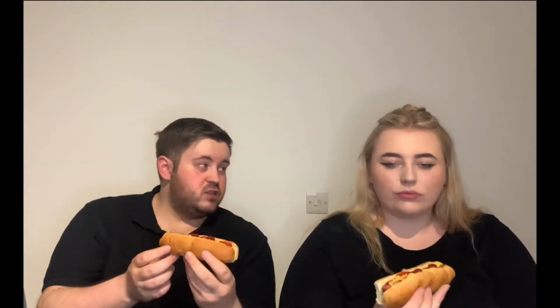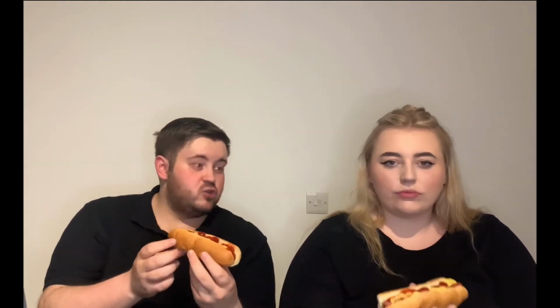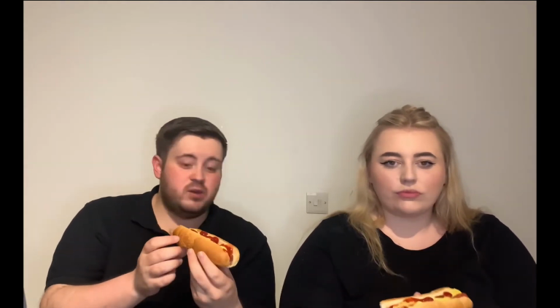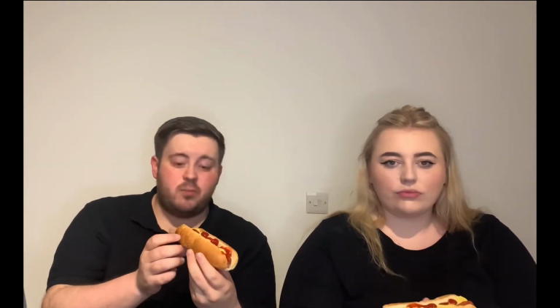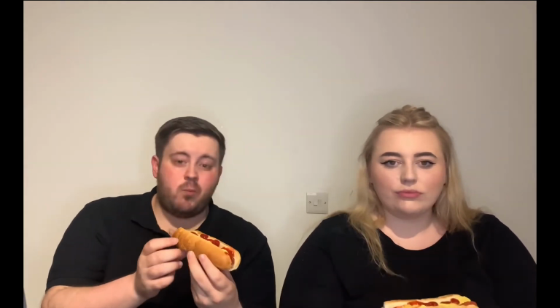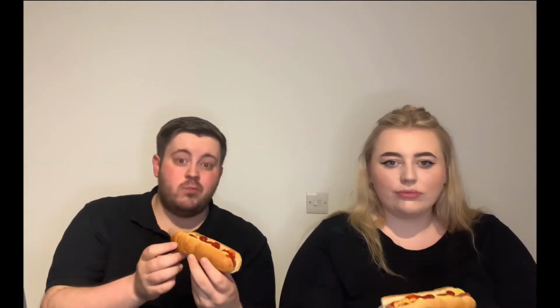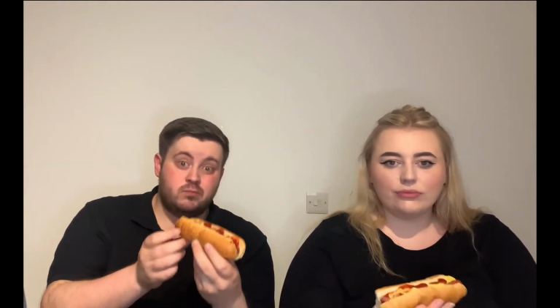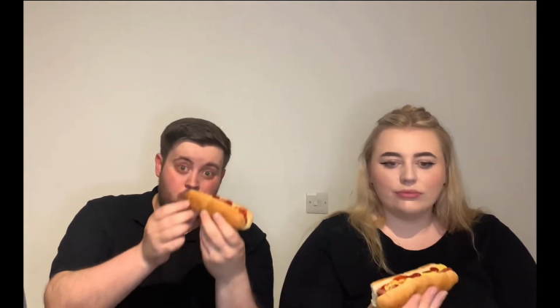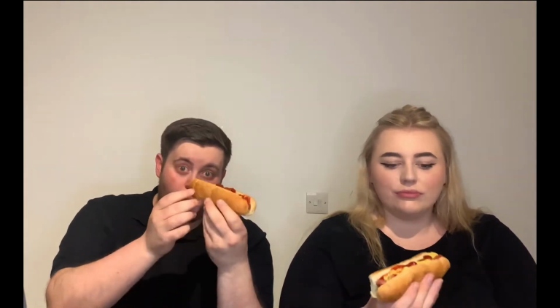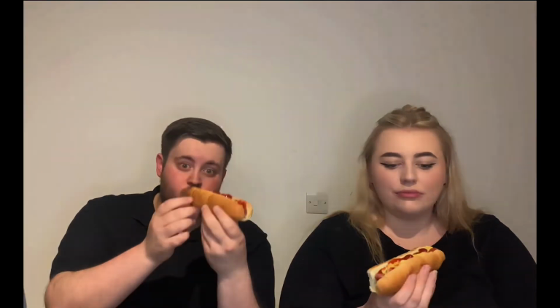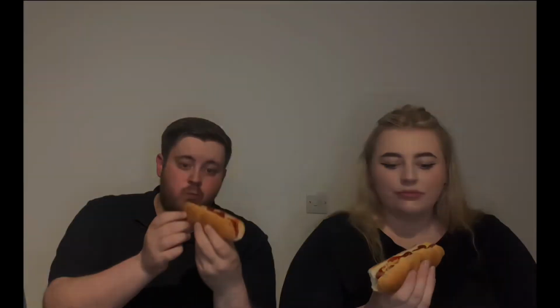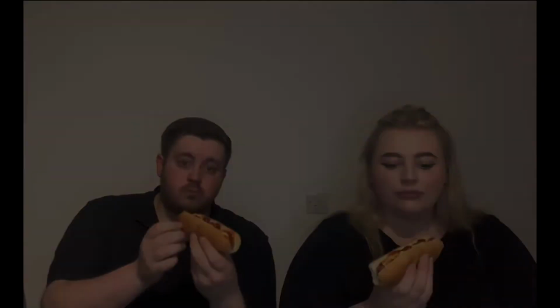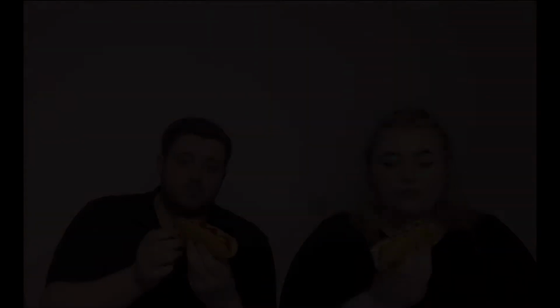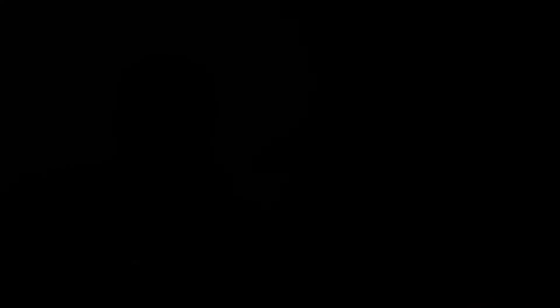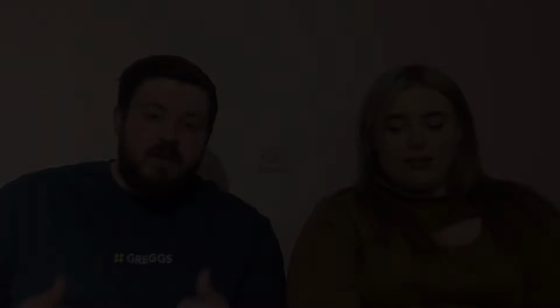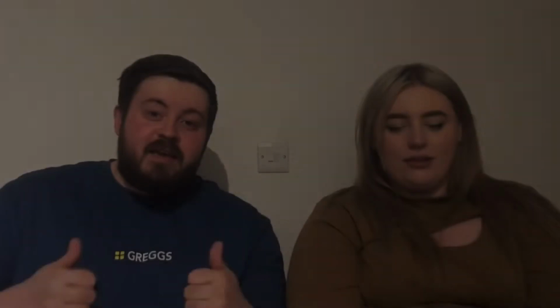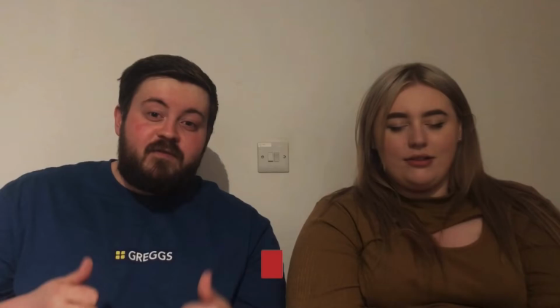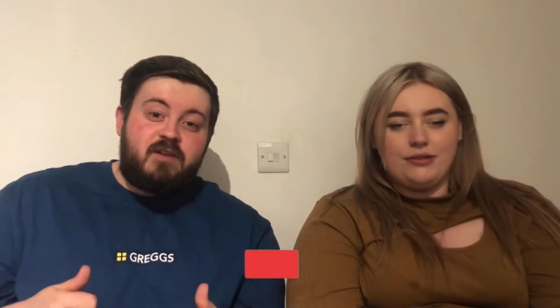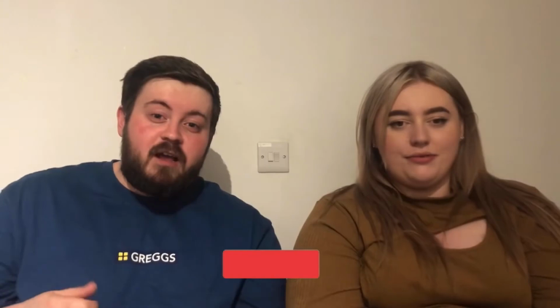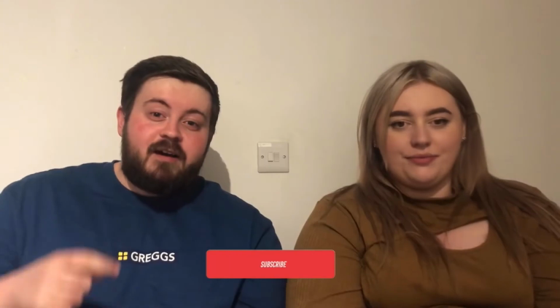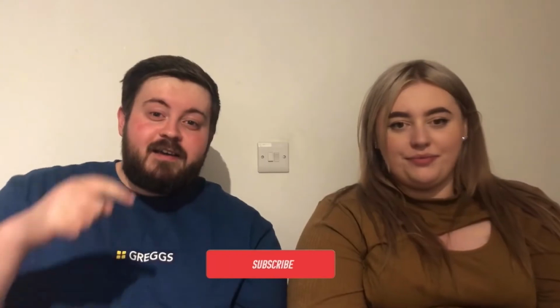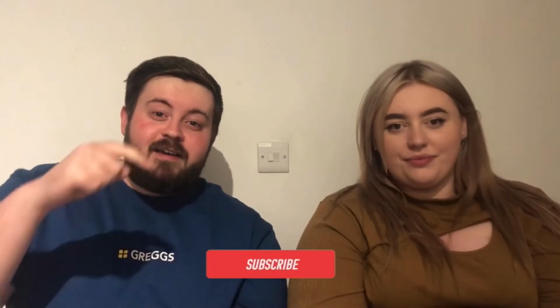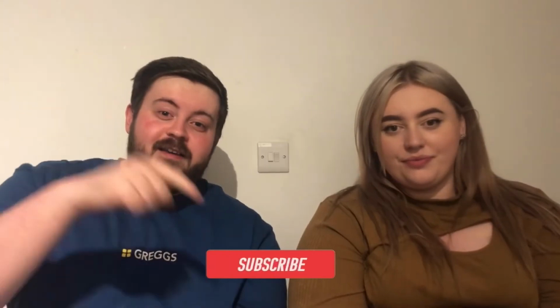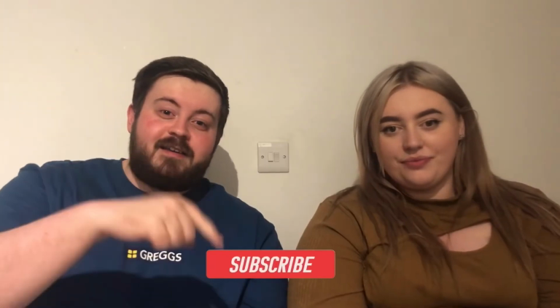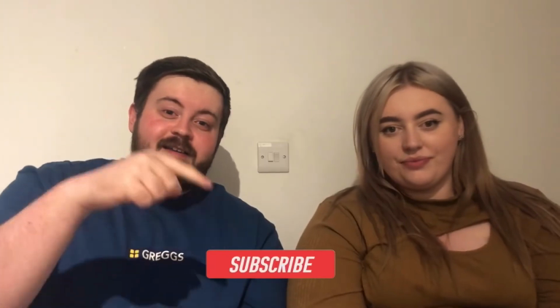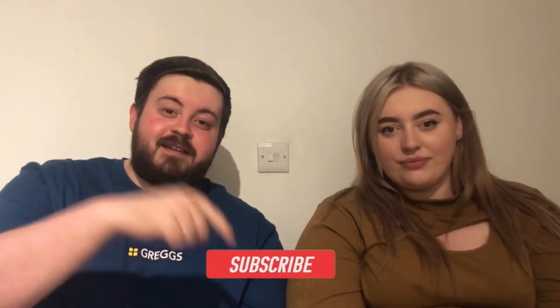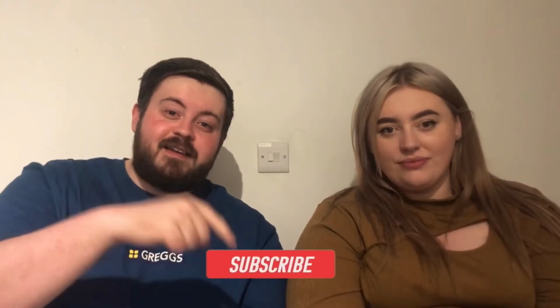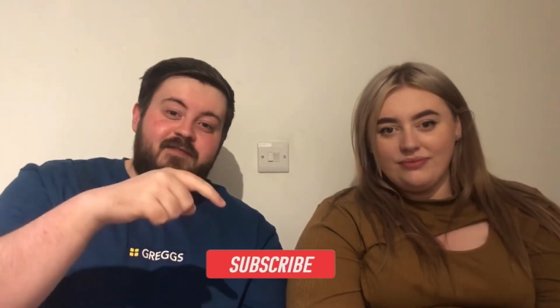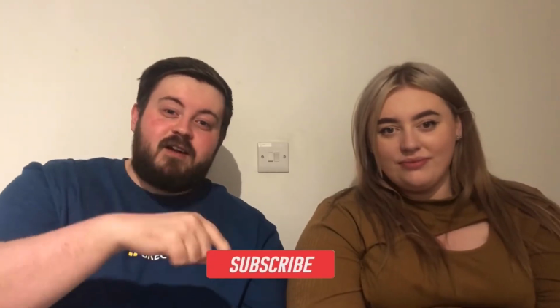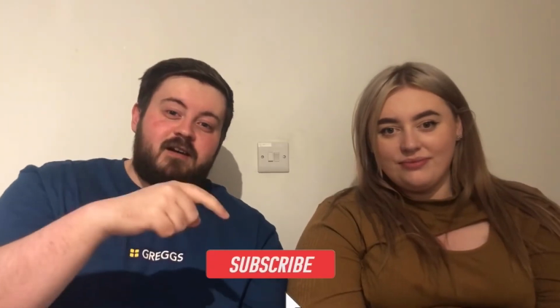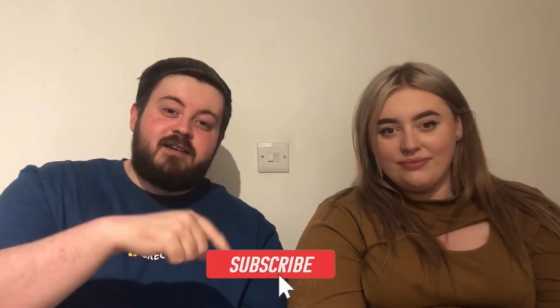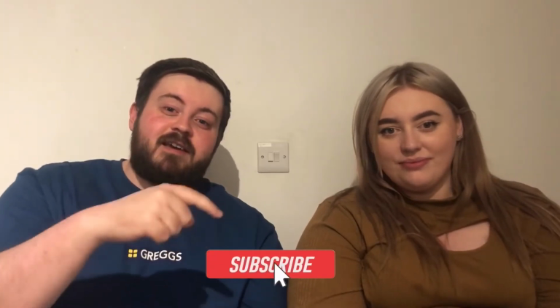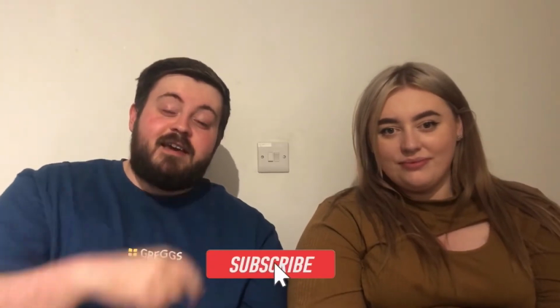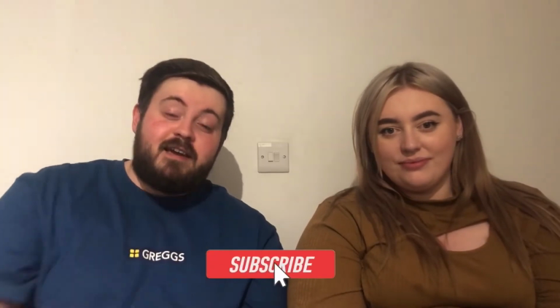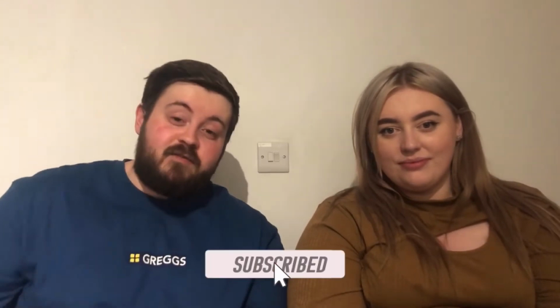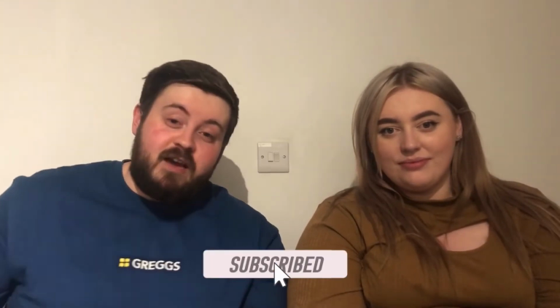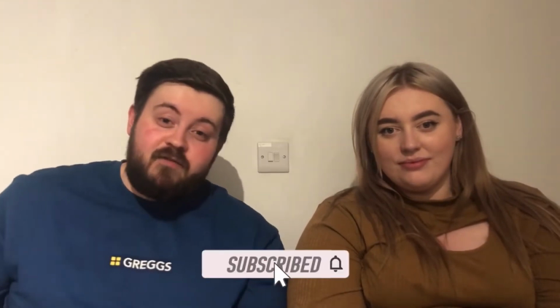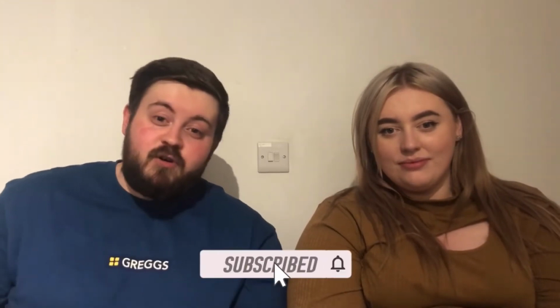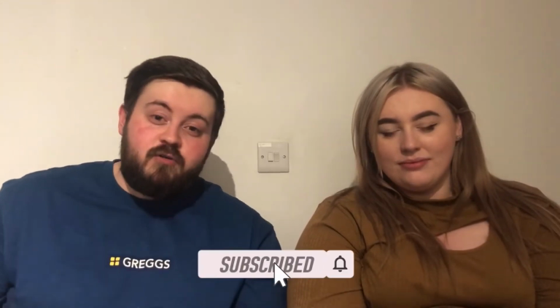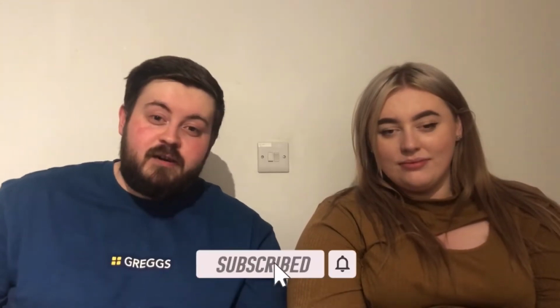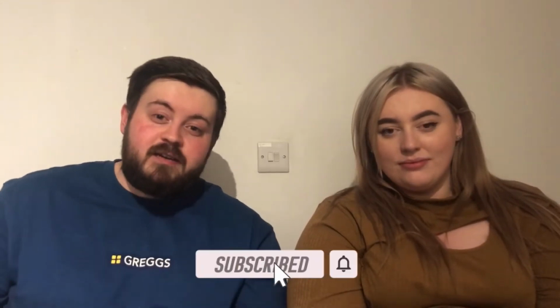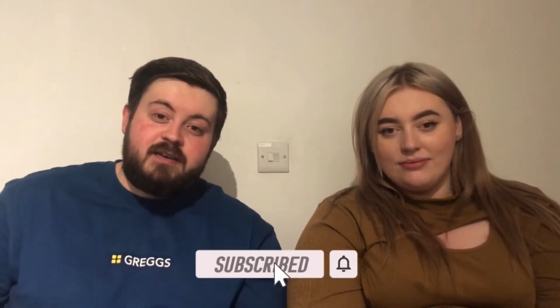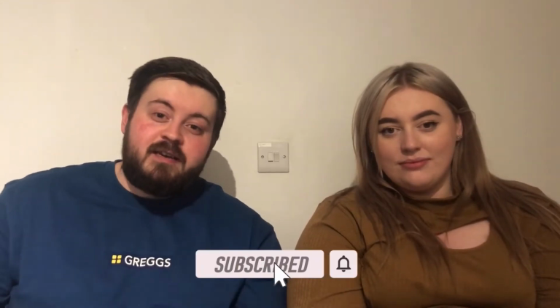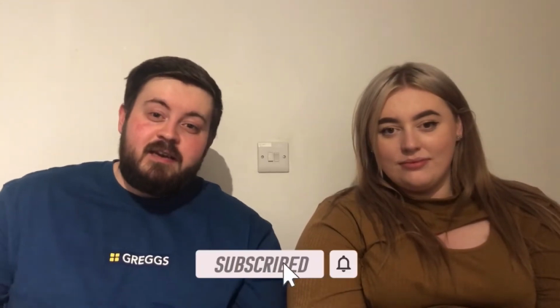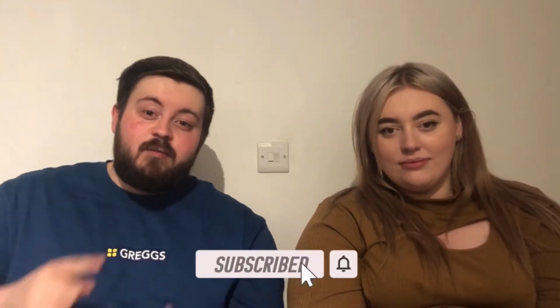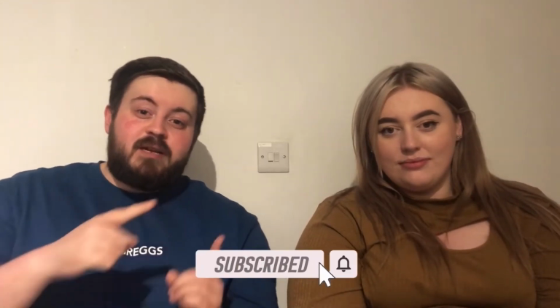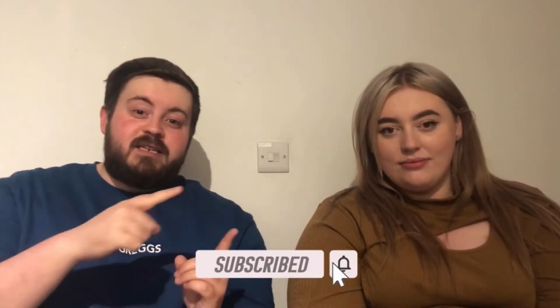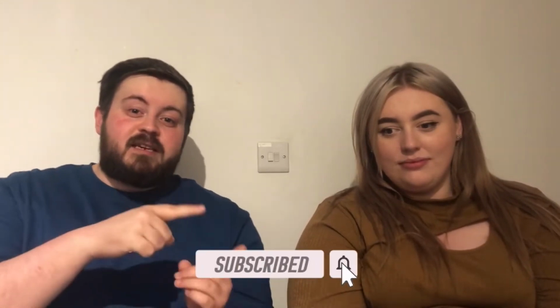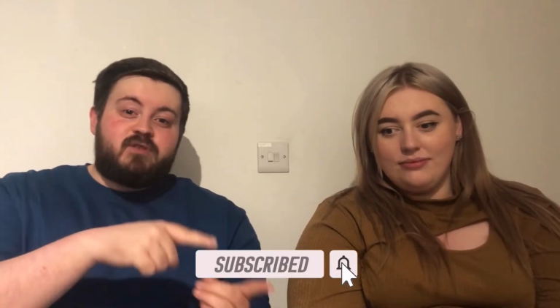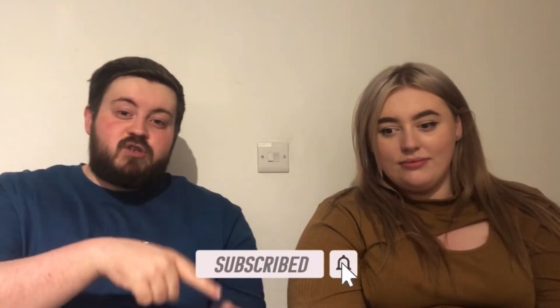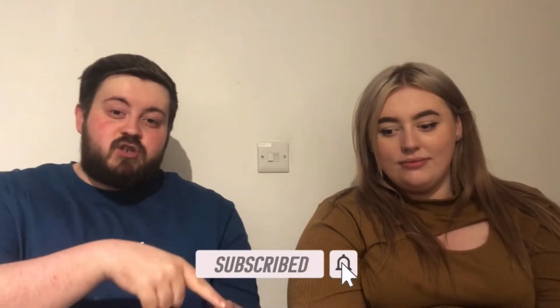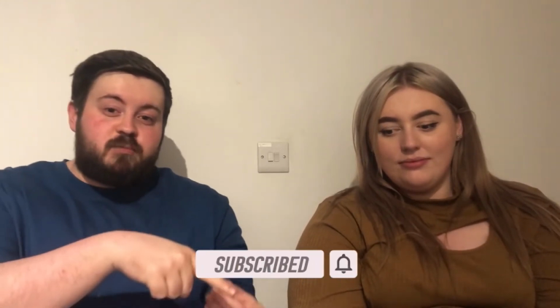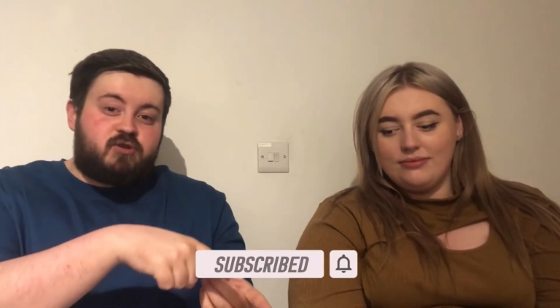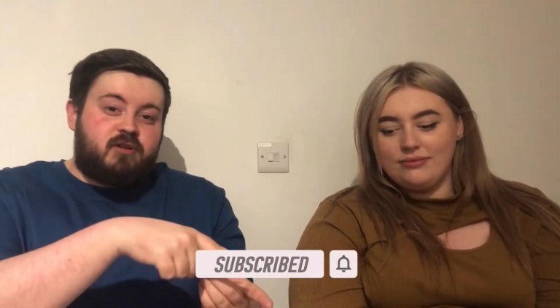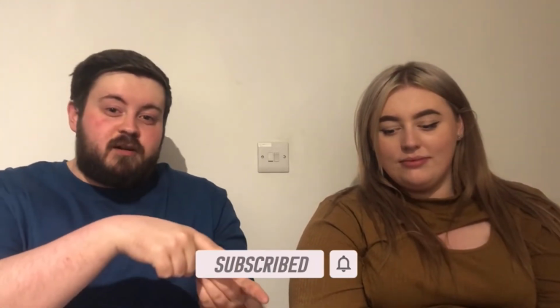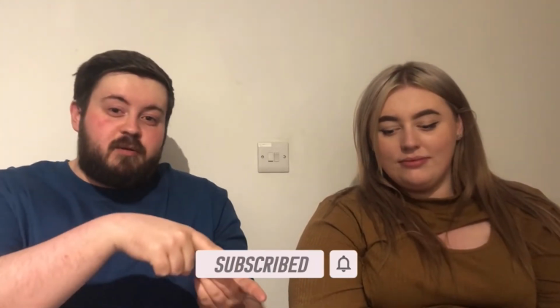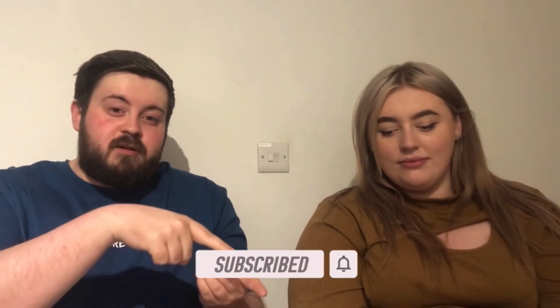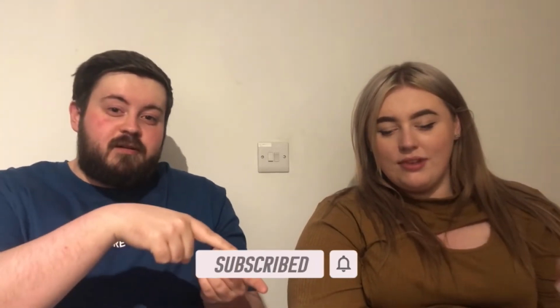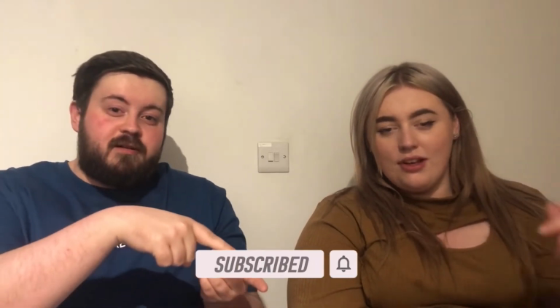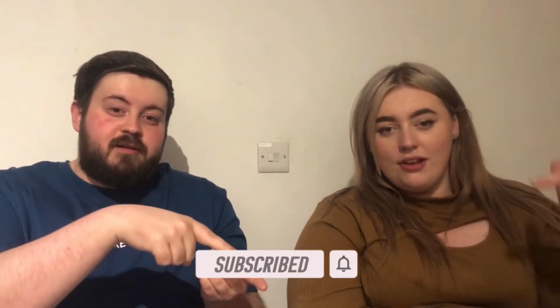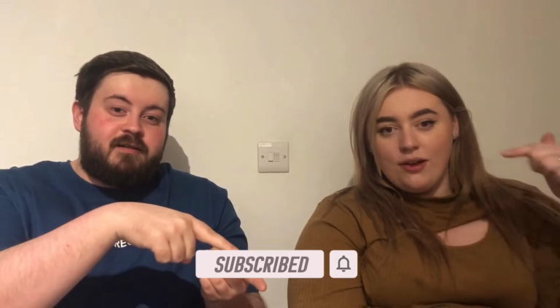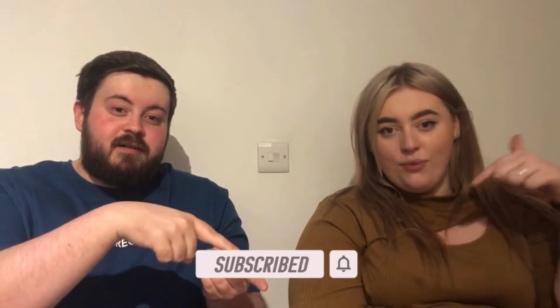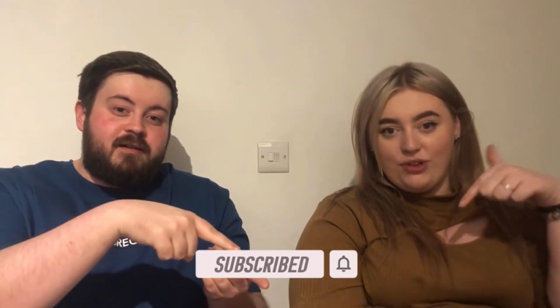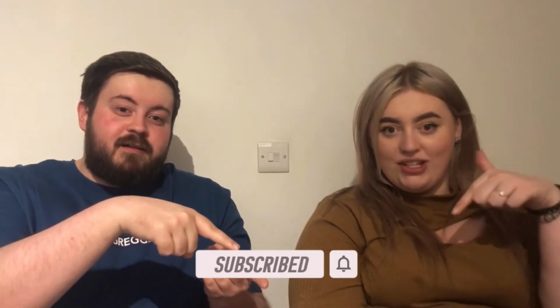If you like the video, leave a like, and if you haven't already please give us a subscribe.